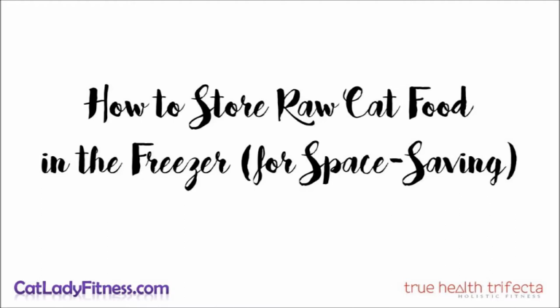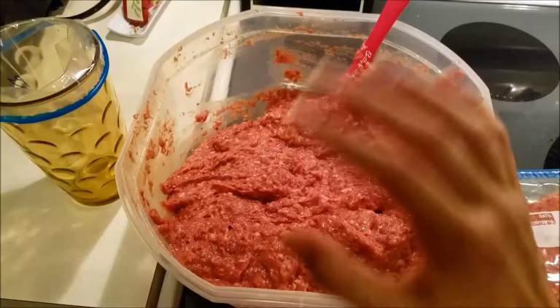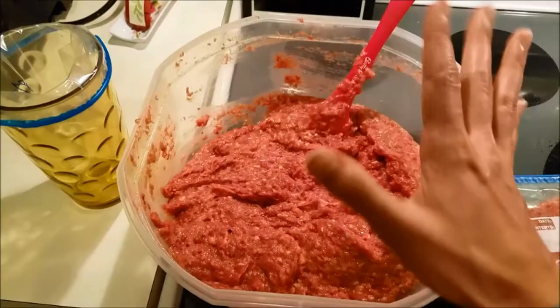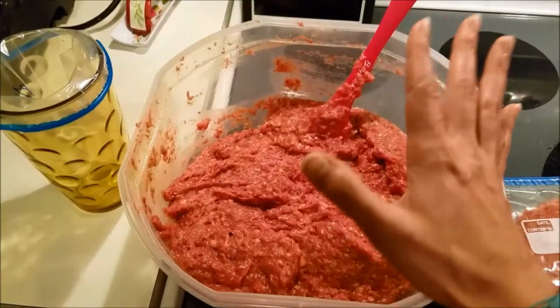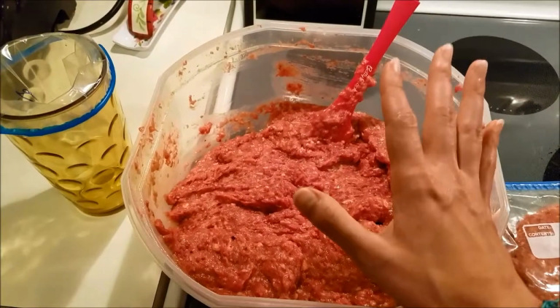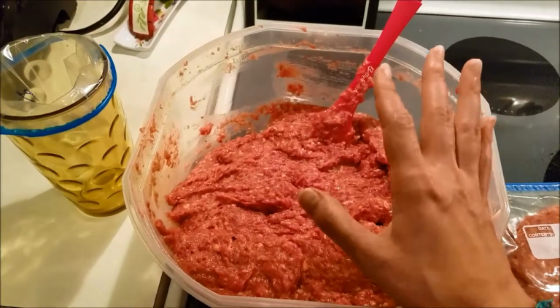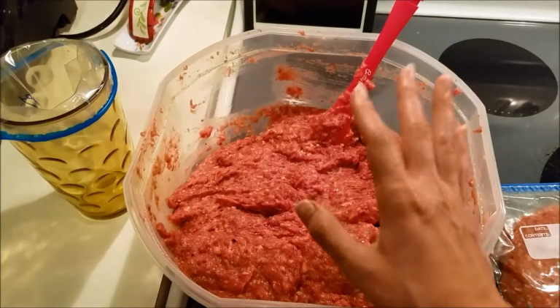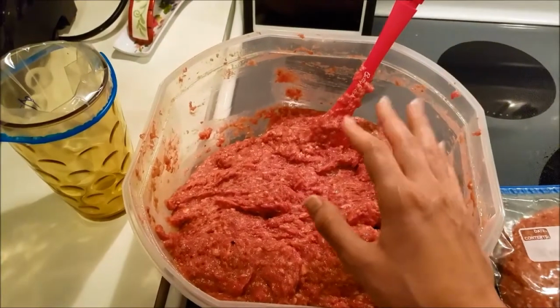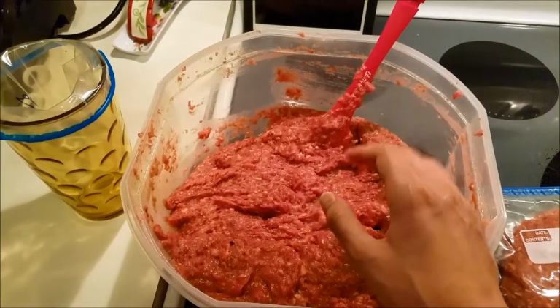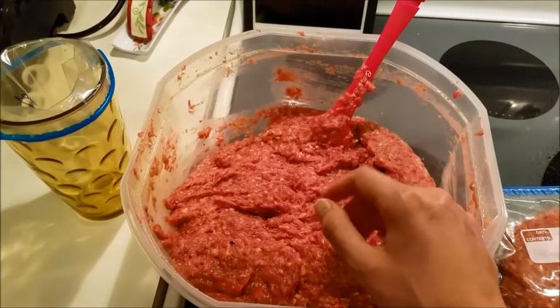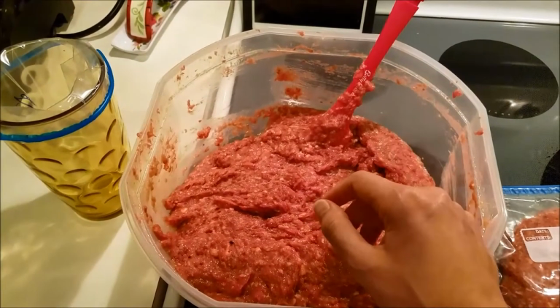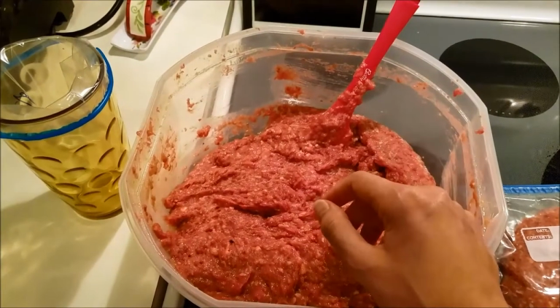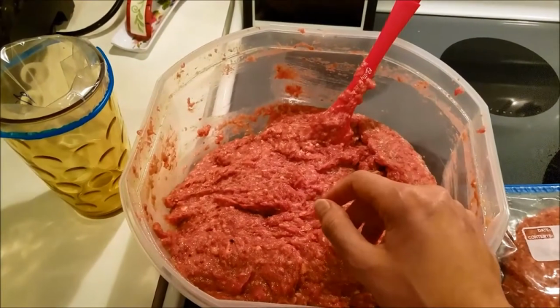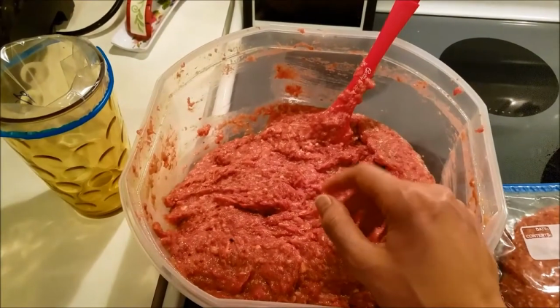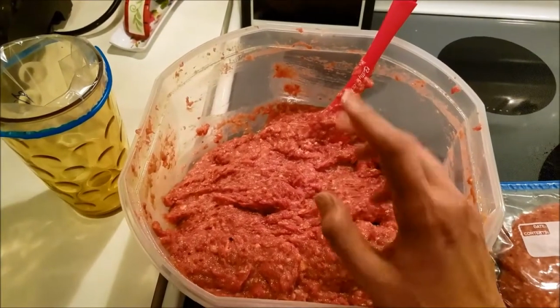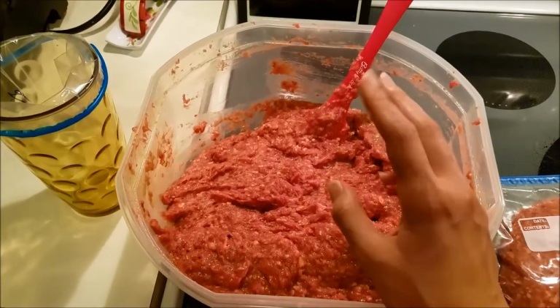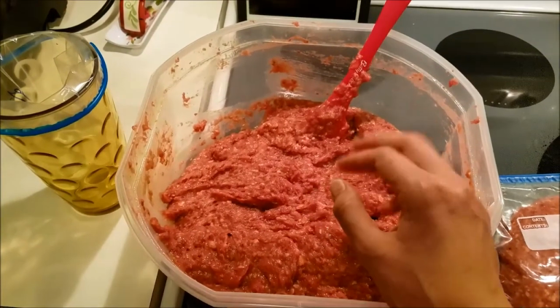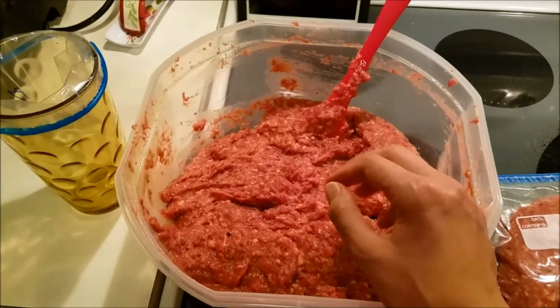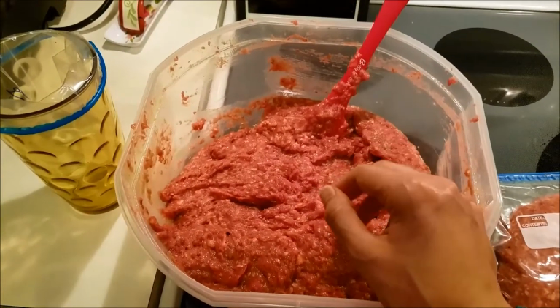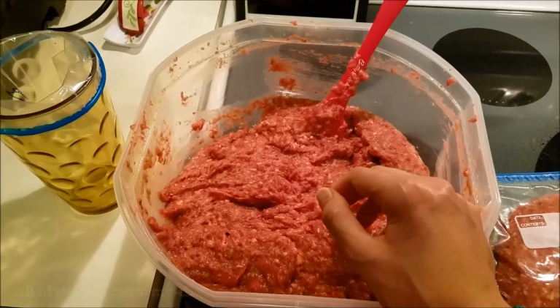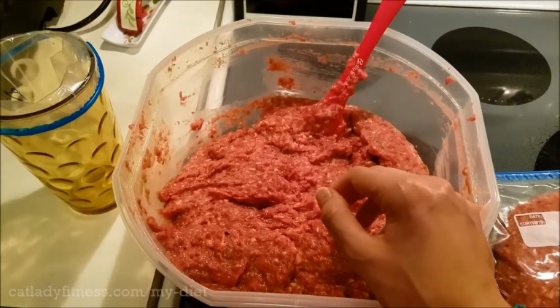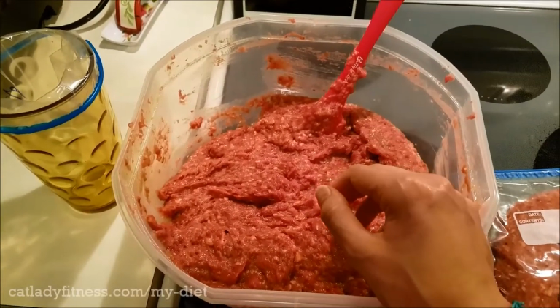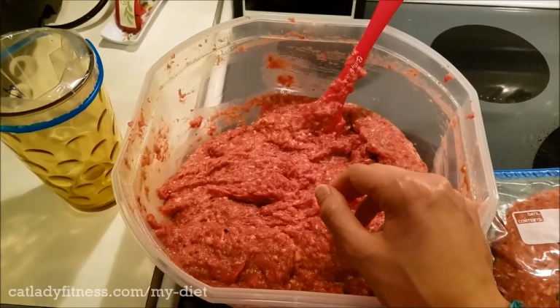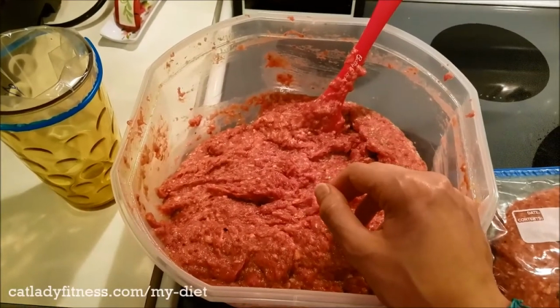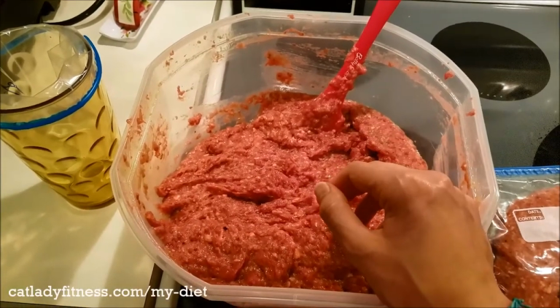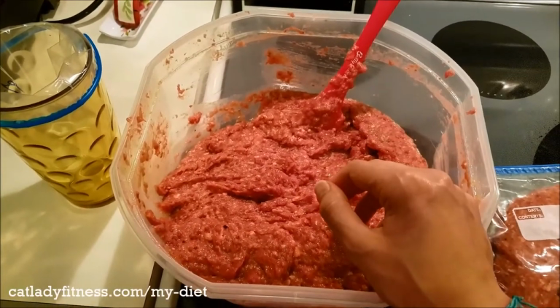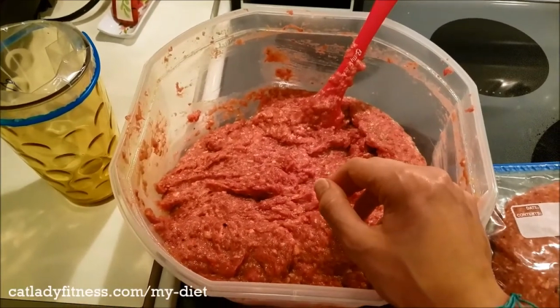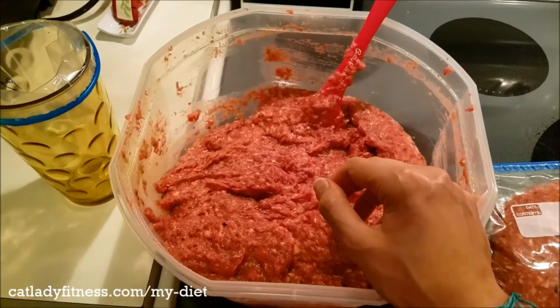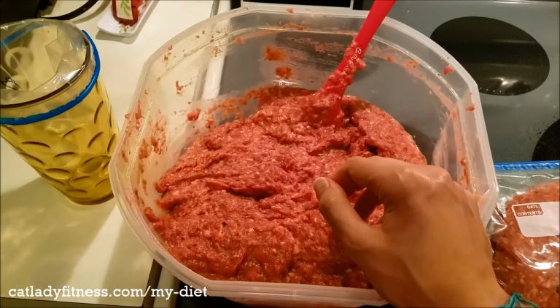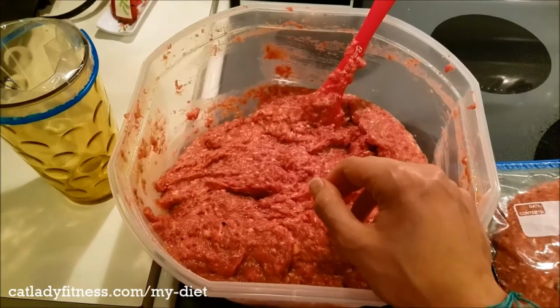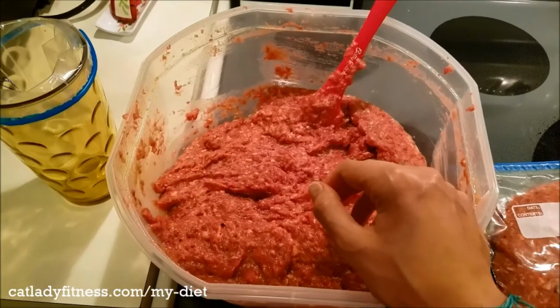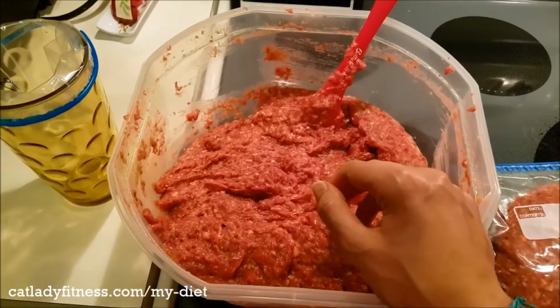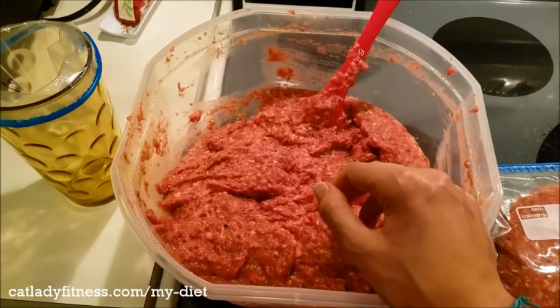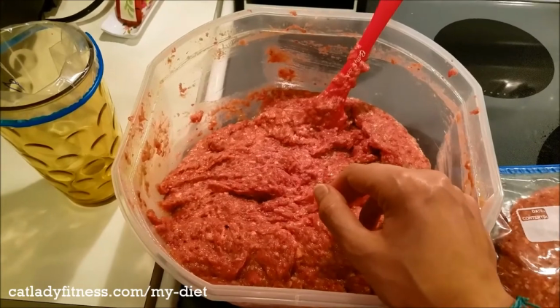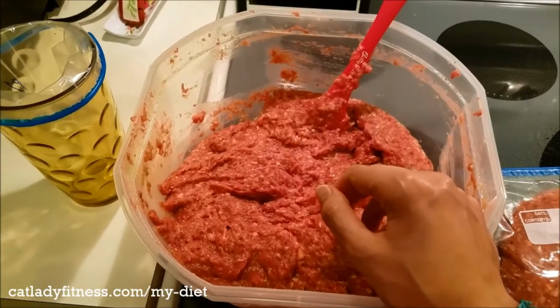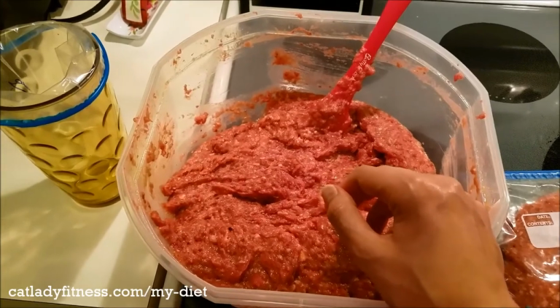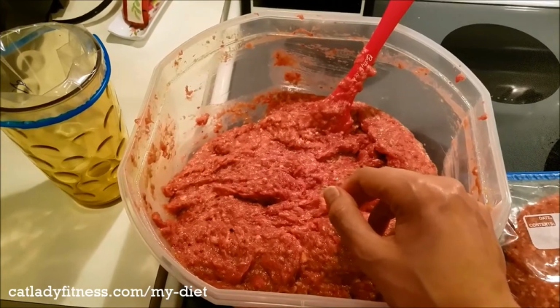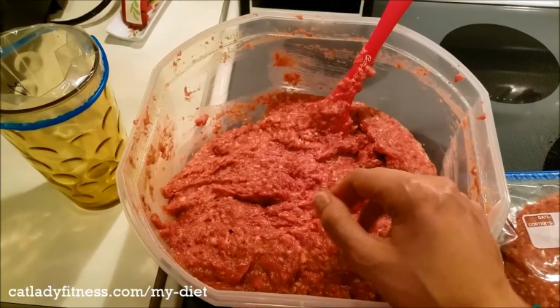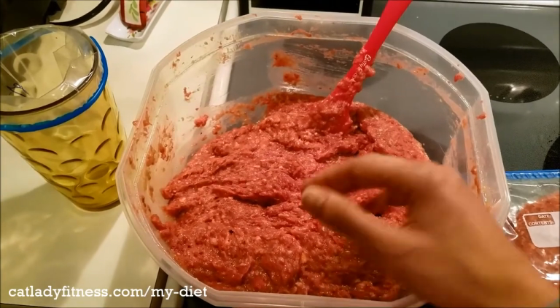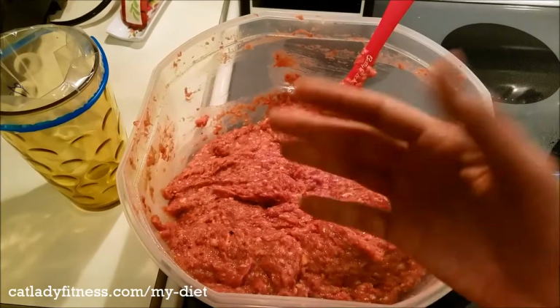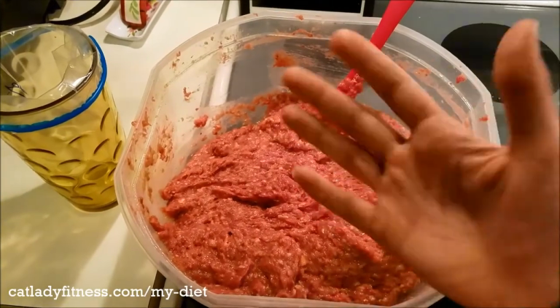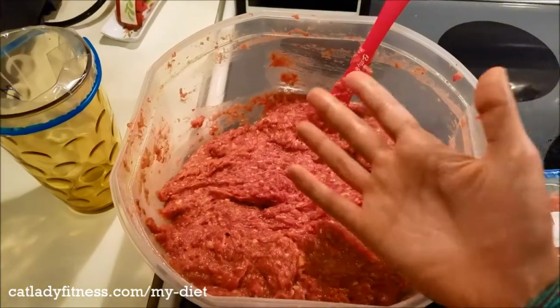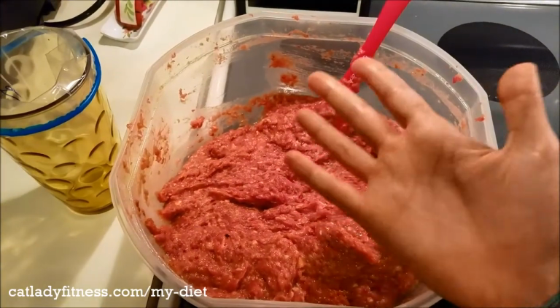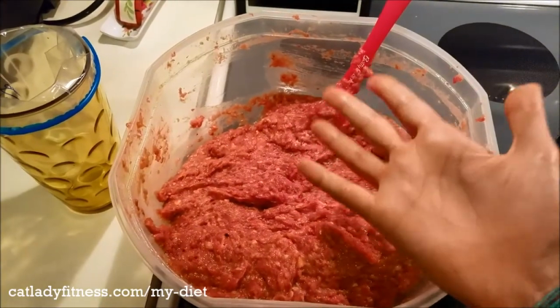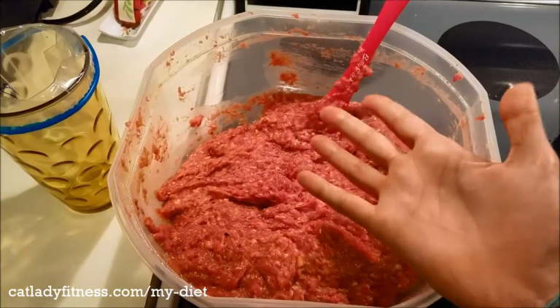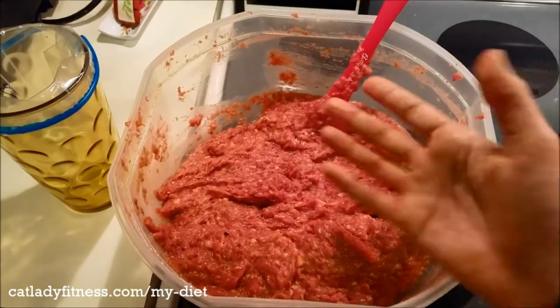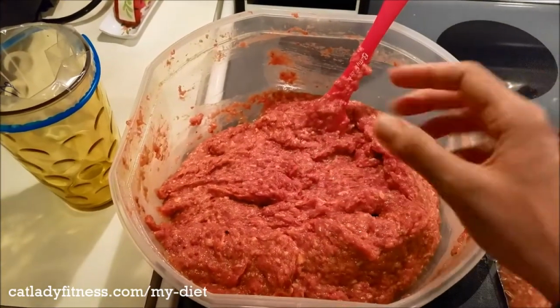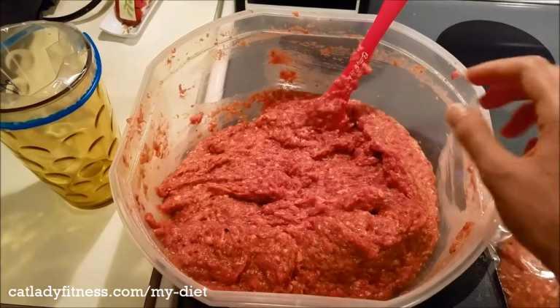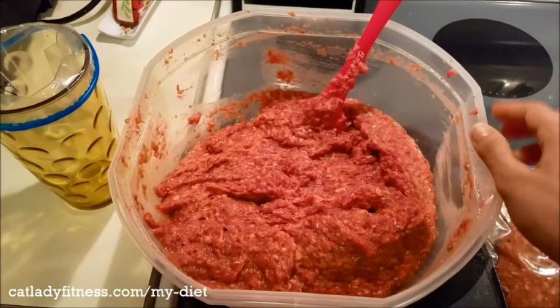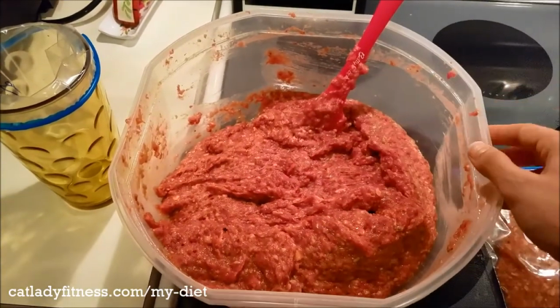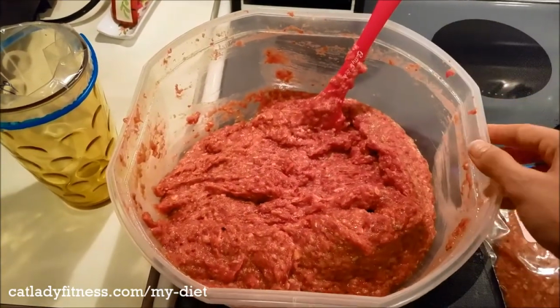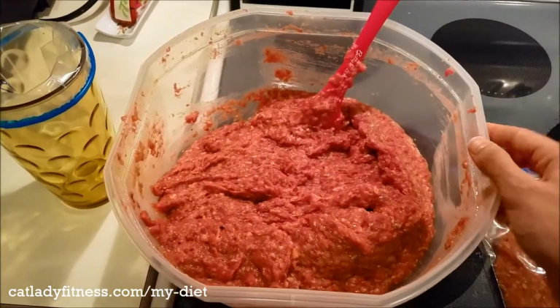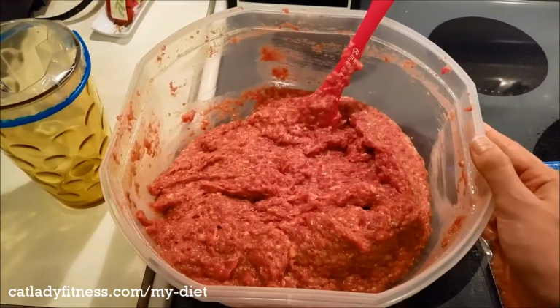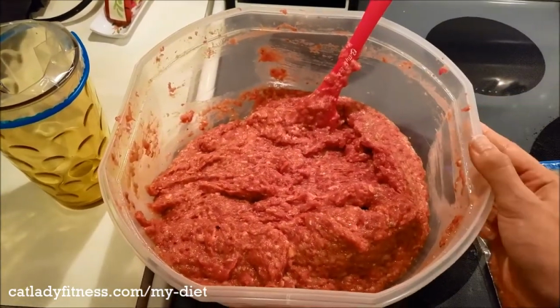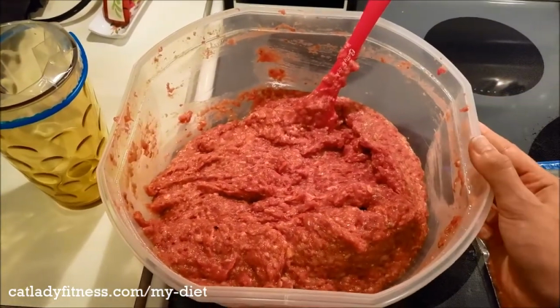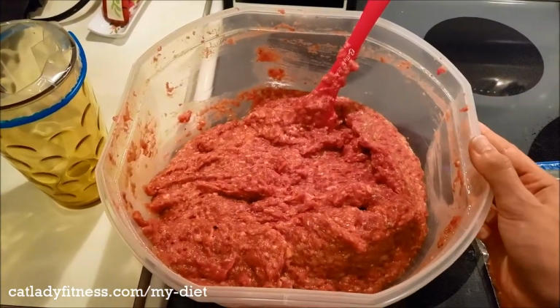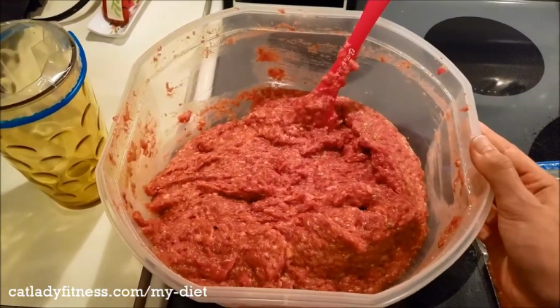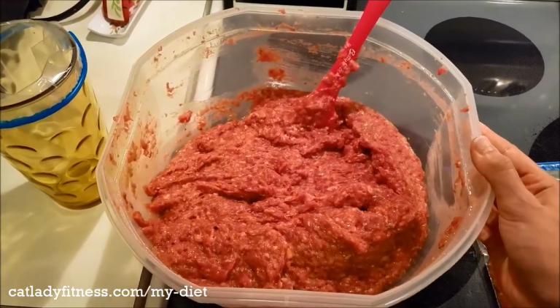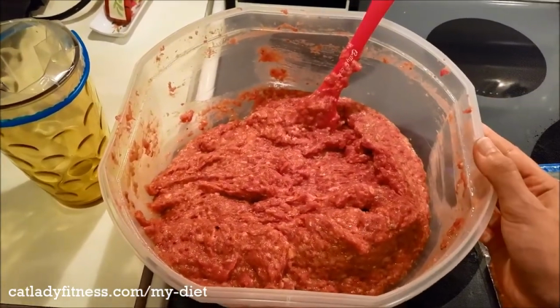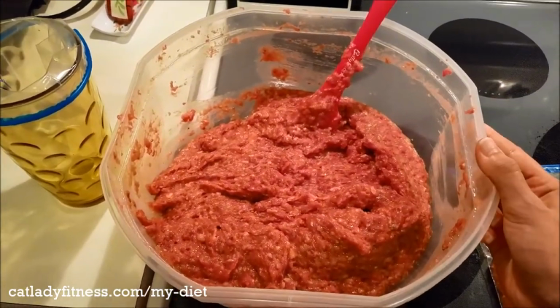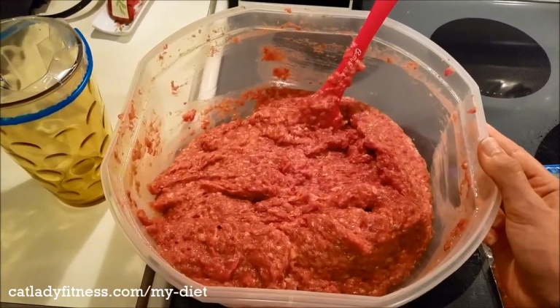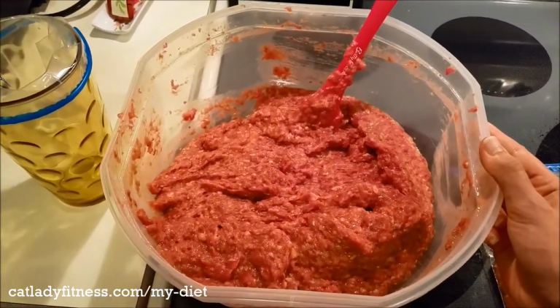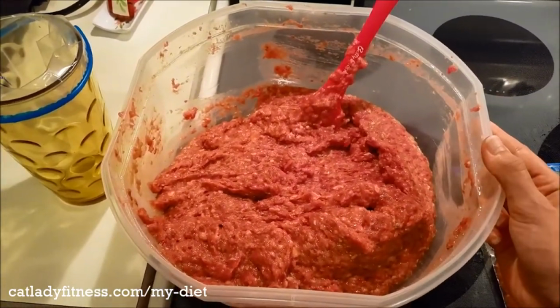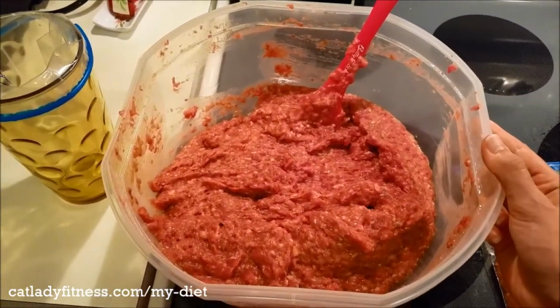Hey guys, it's Jasmine and today I just wanted to make a quick video showing you a different way to store raw food.